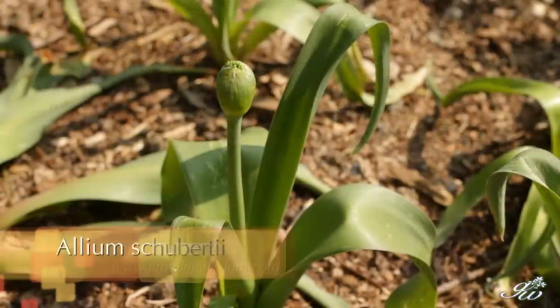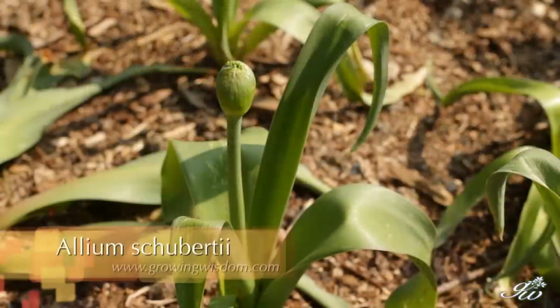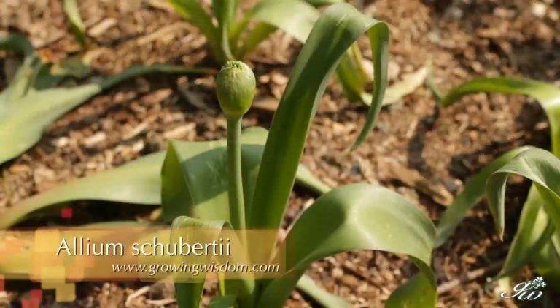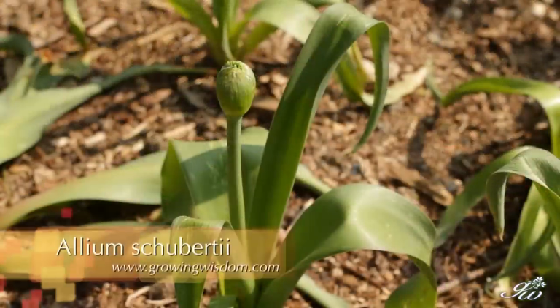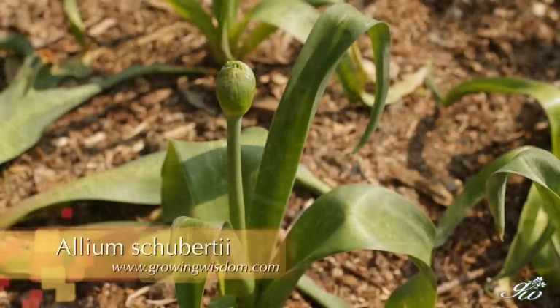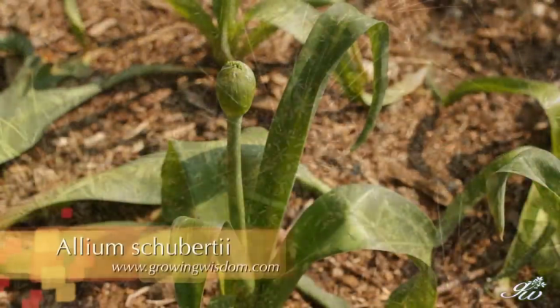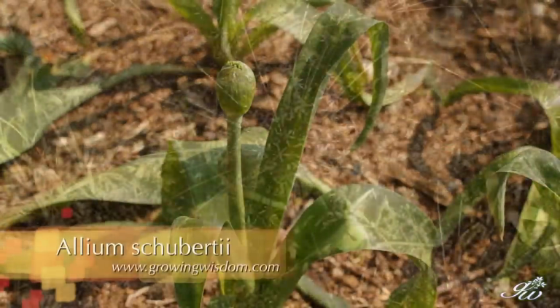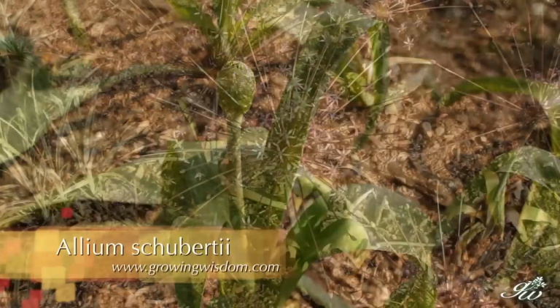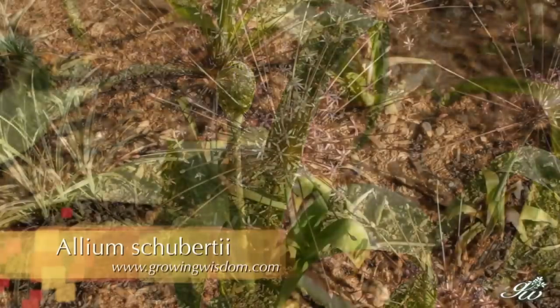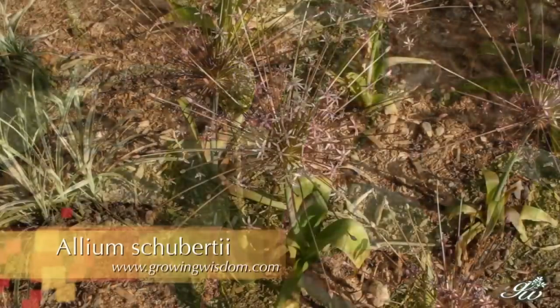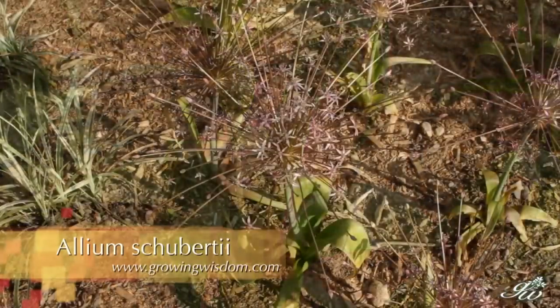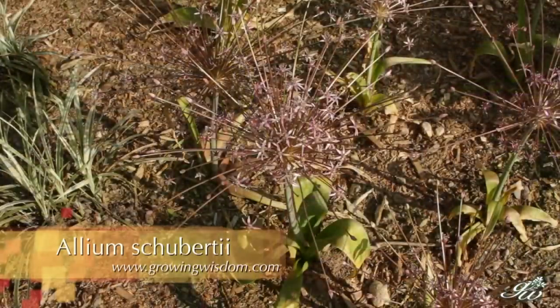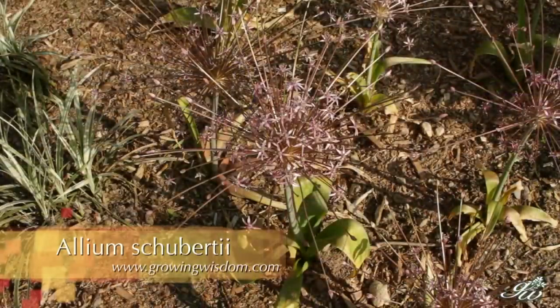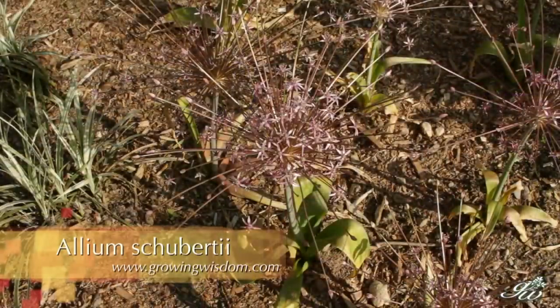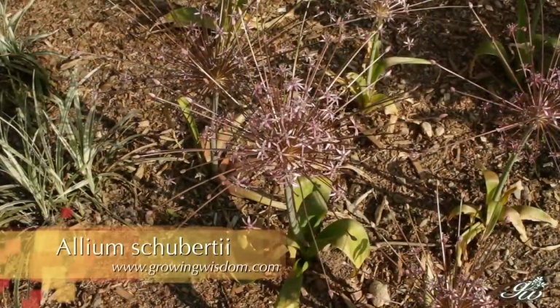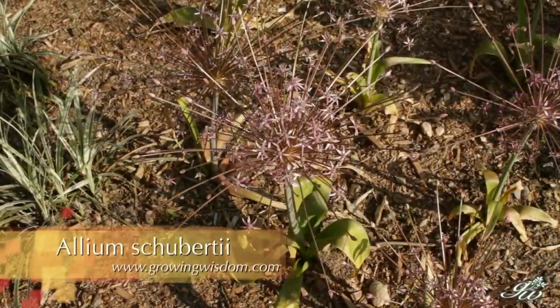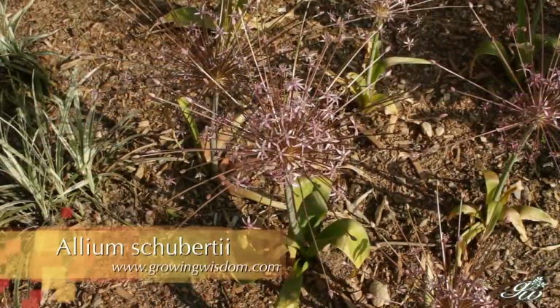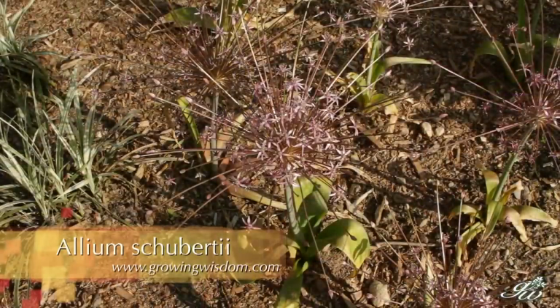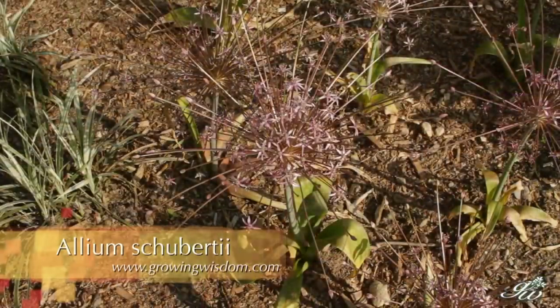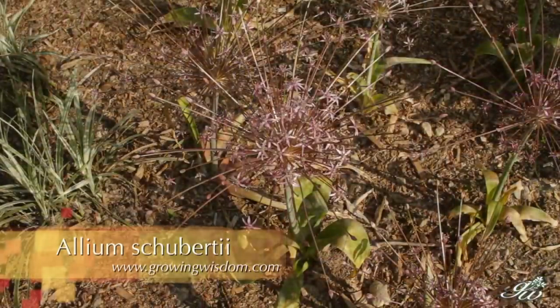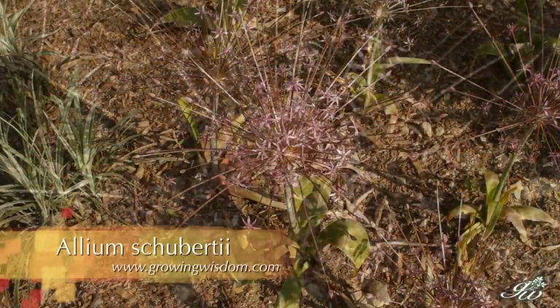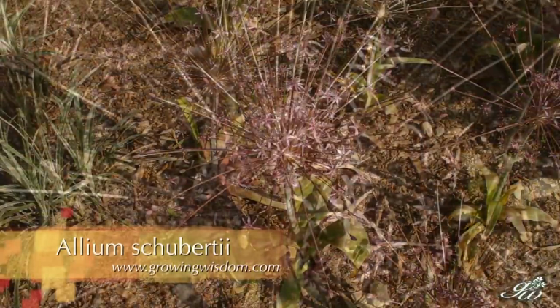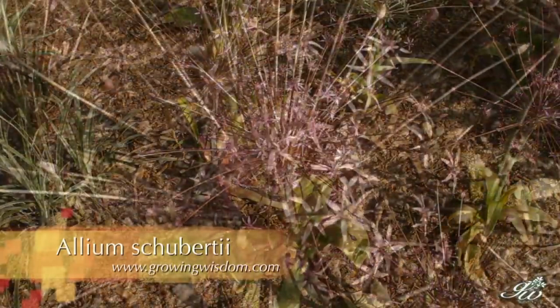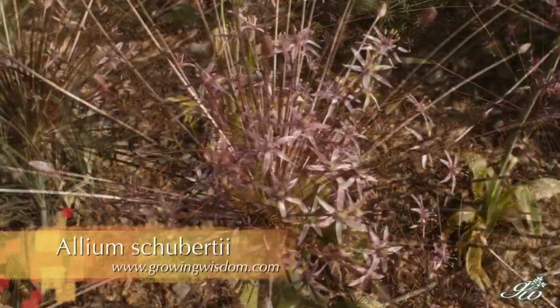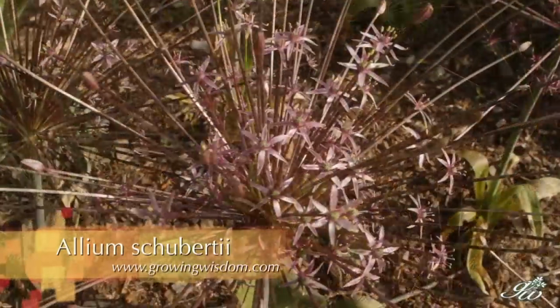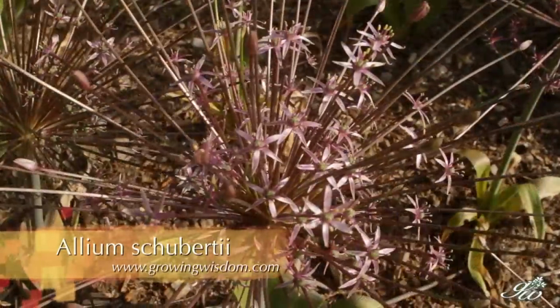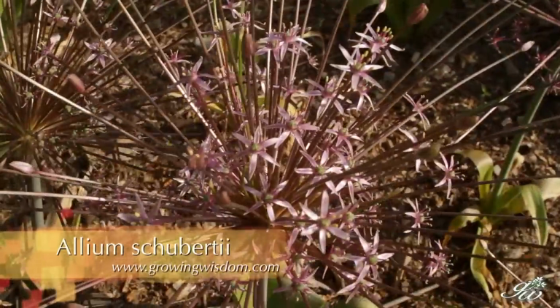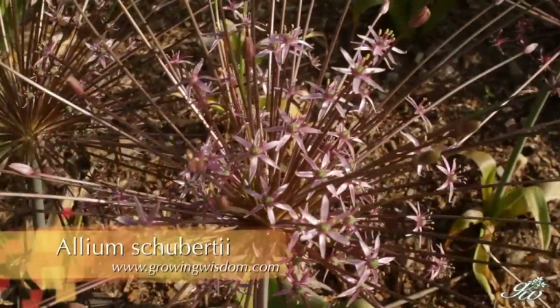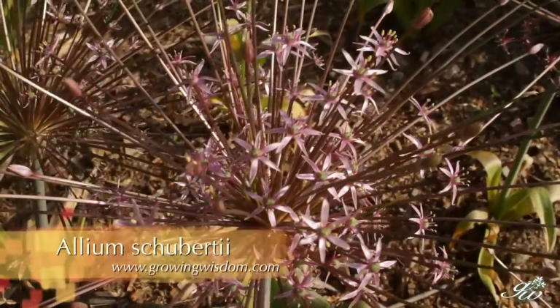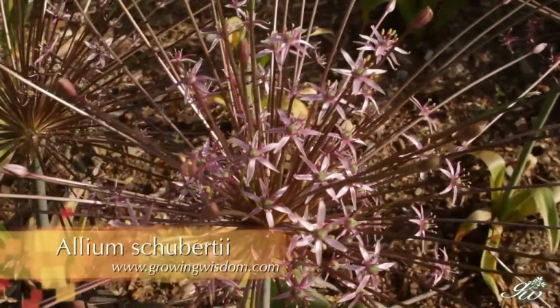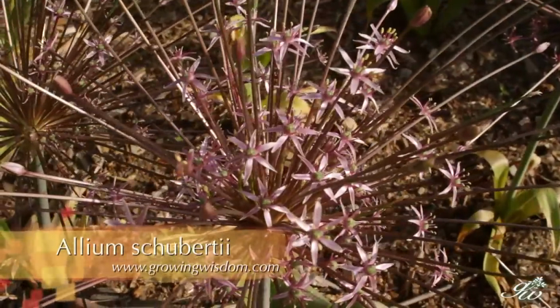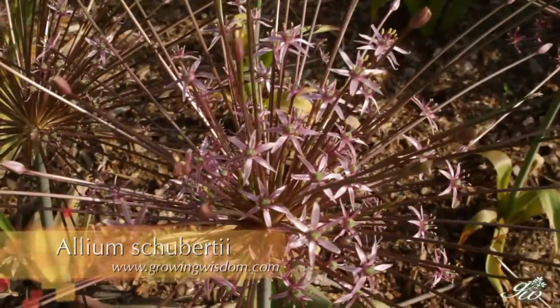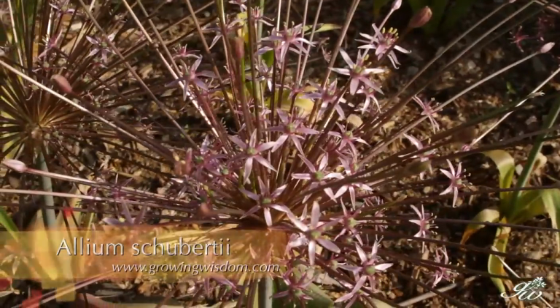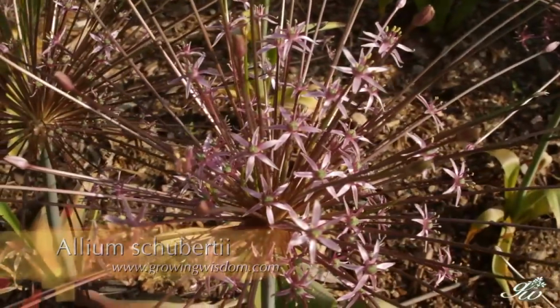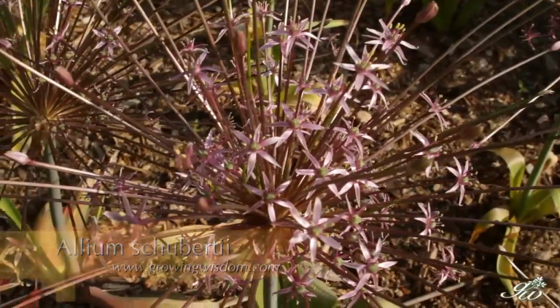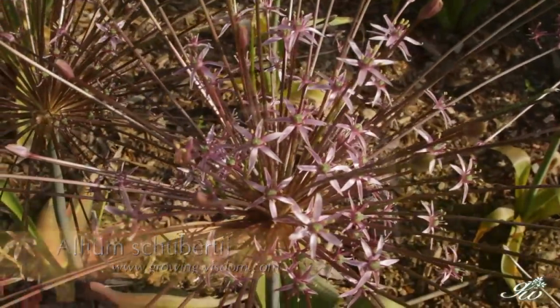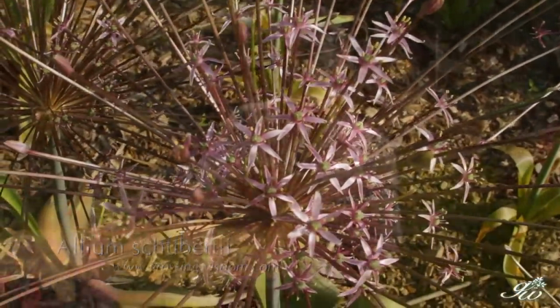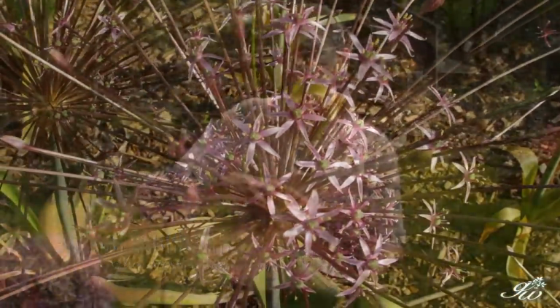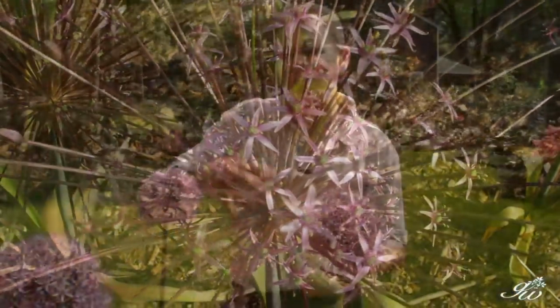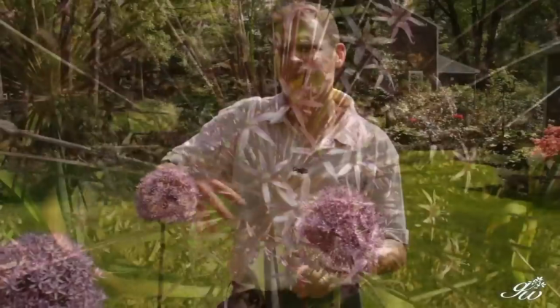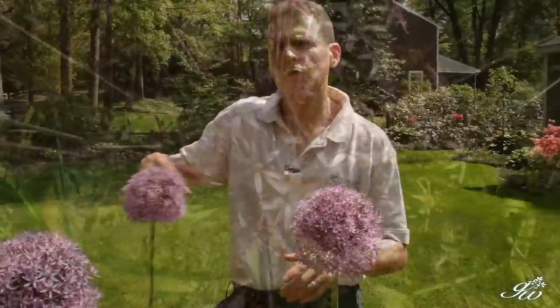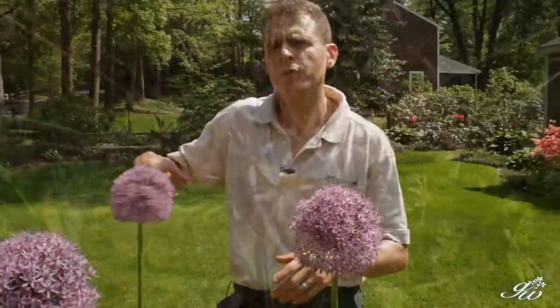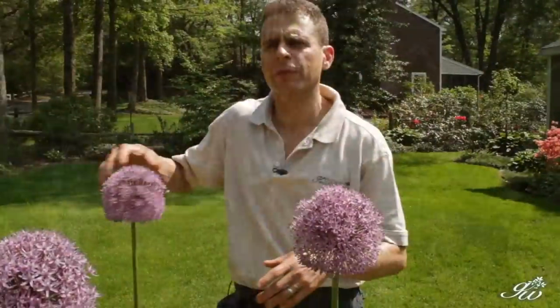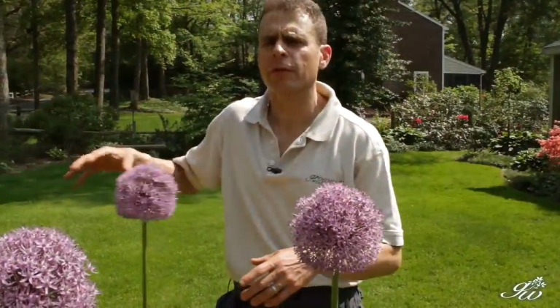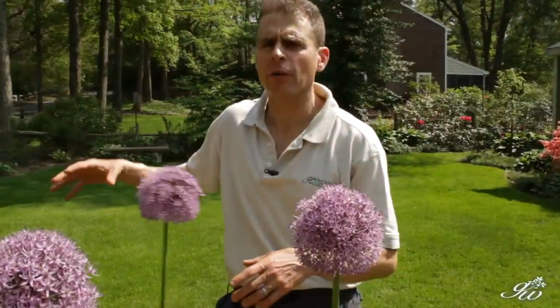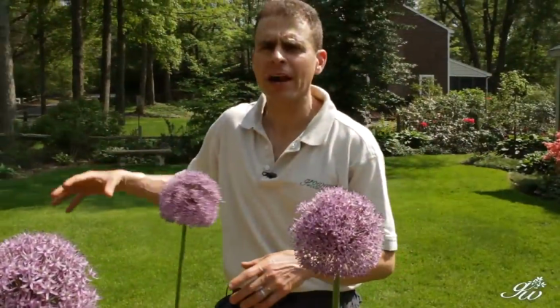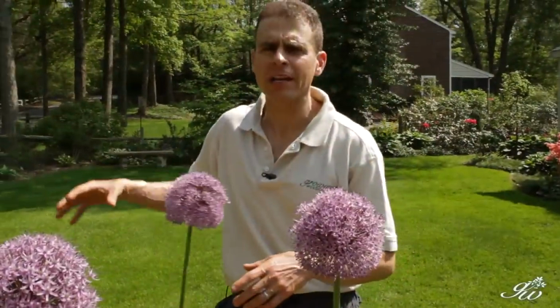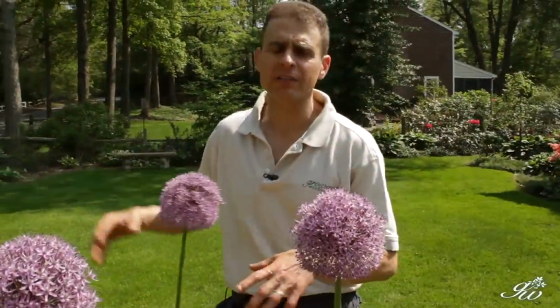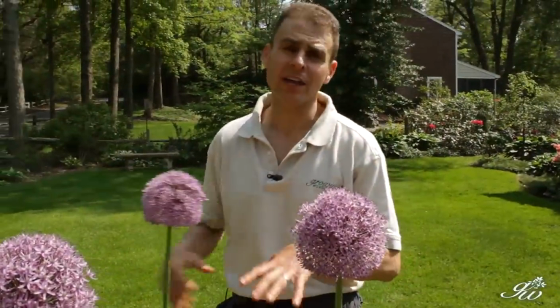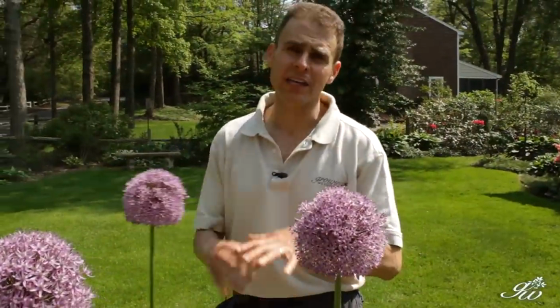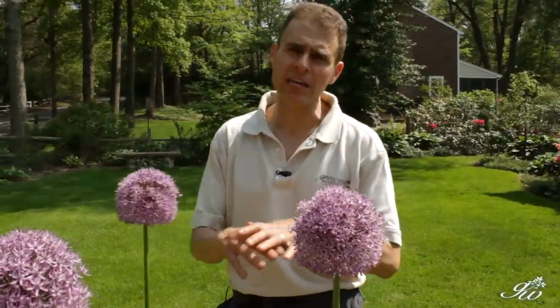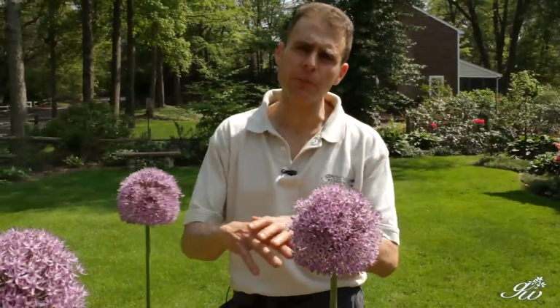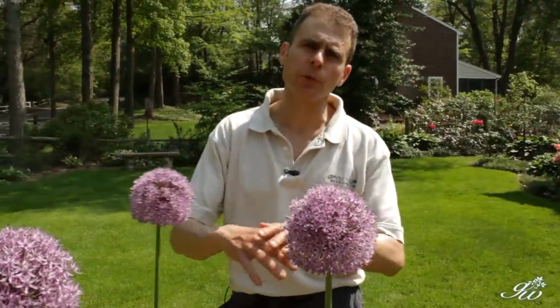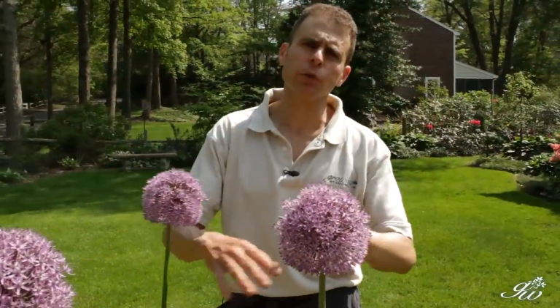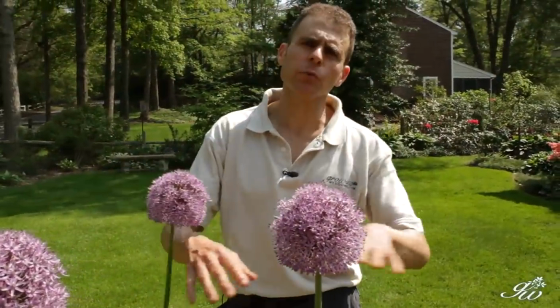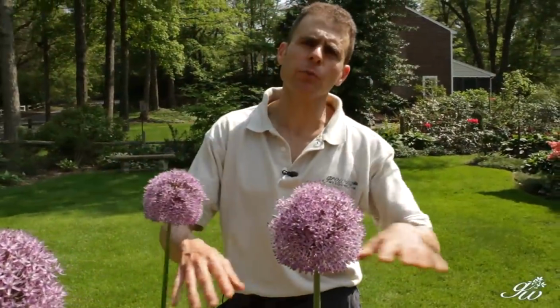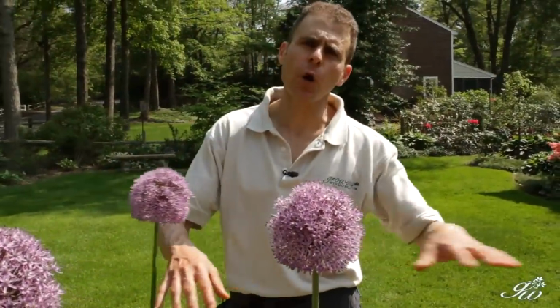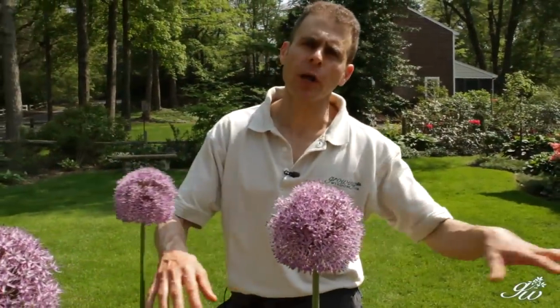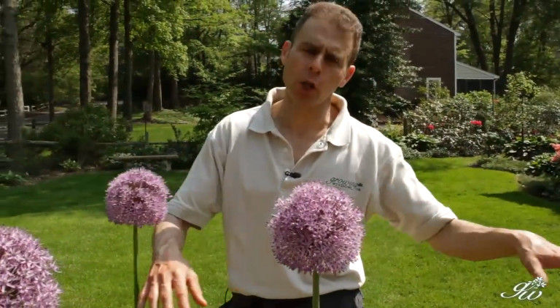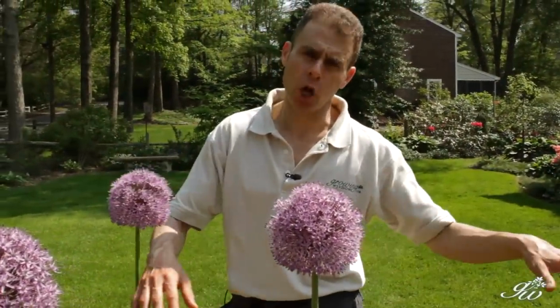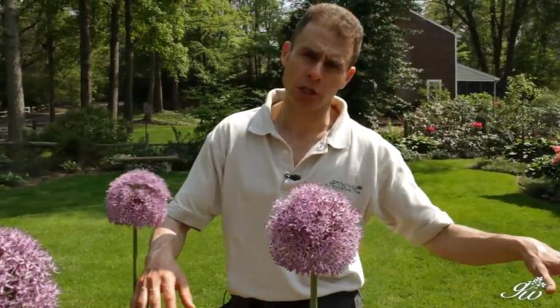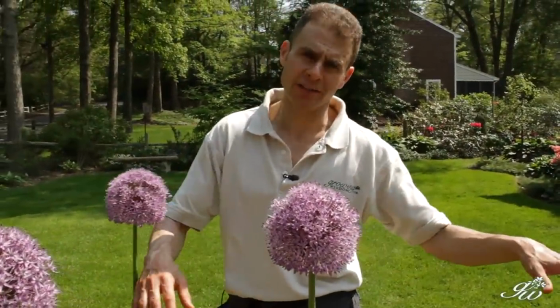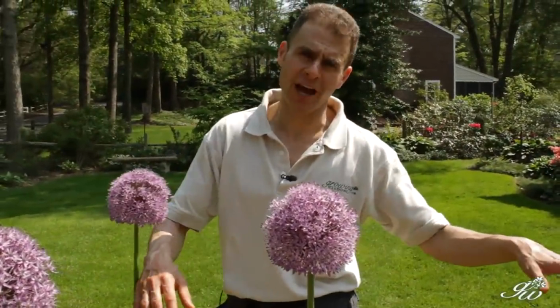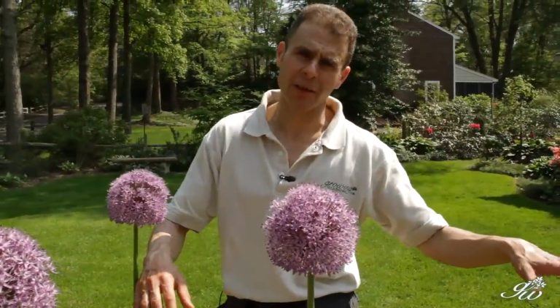Different varieties also bloom at different times — some earlier and some will bloom late. So you could plant several different varieties and keep your bloom going a long time.